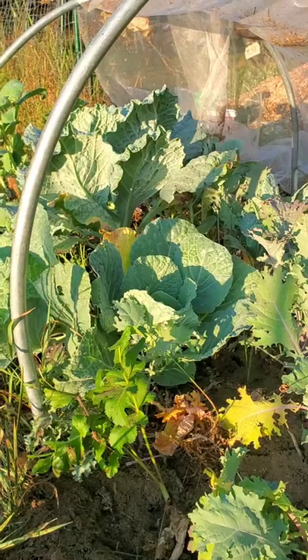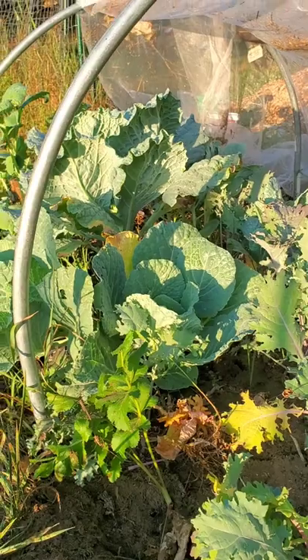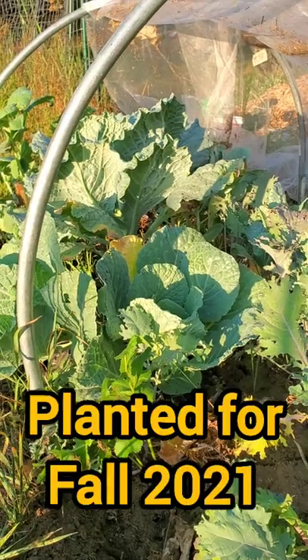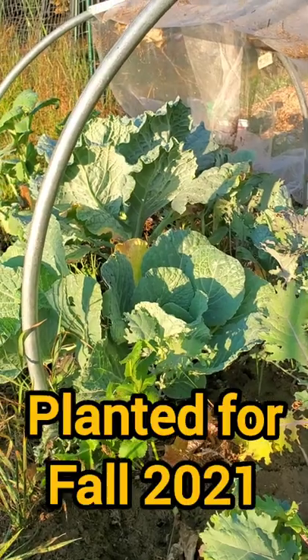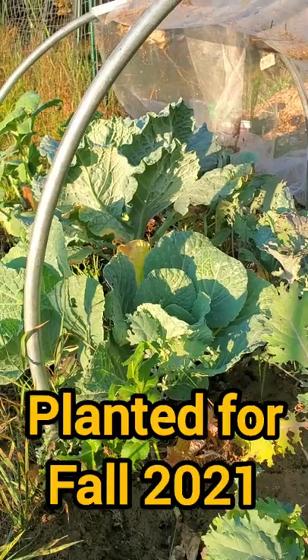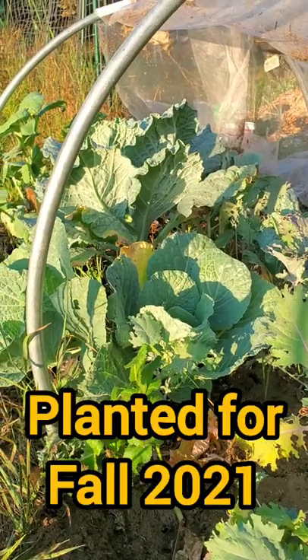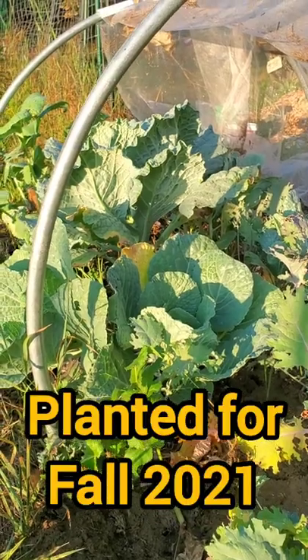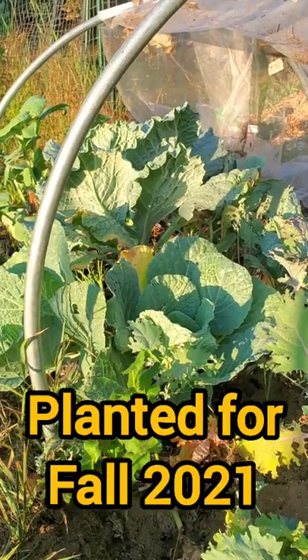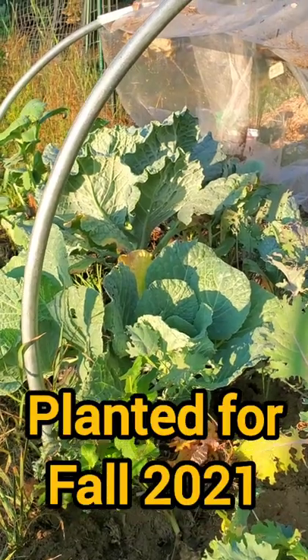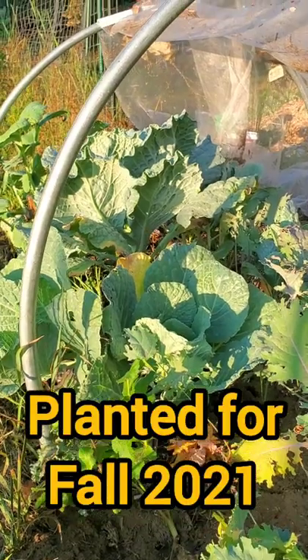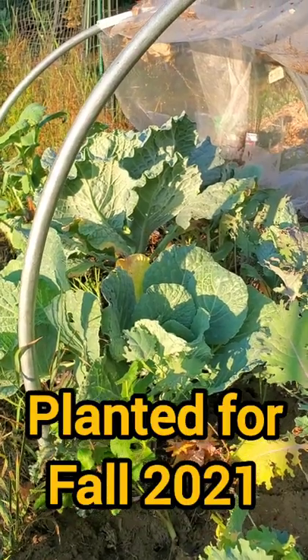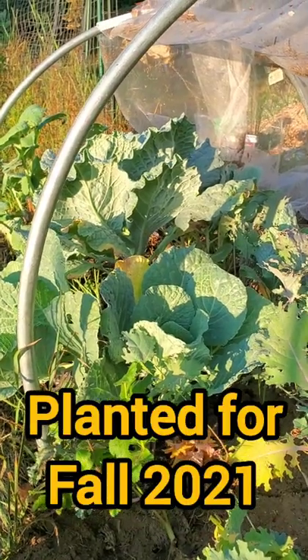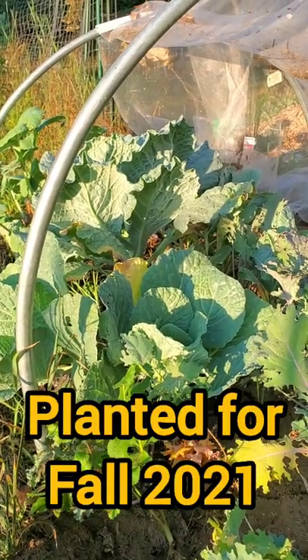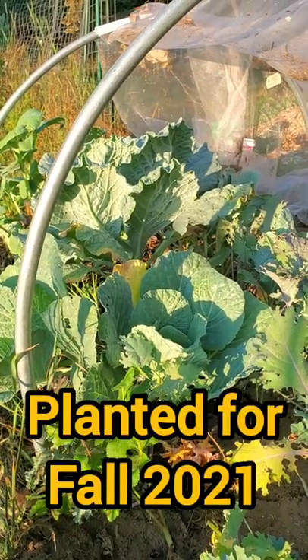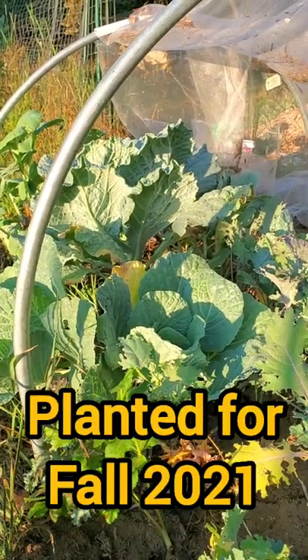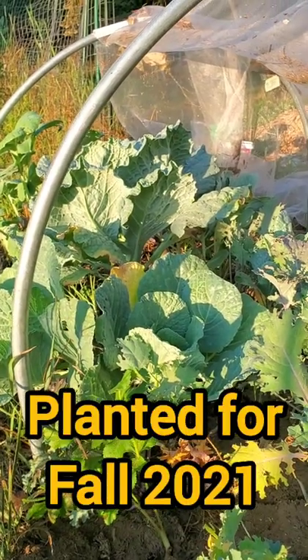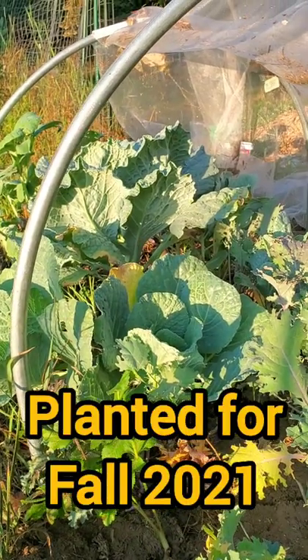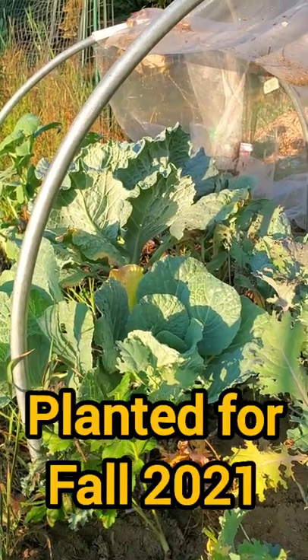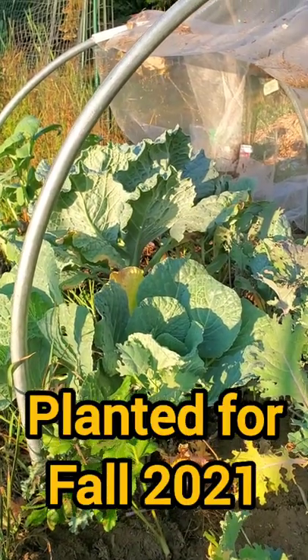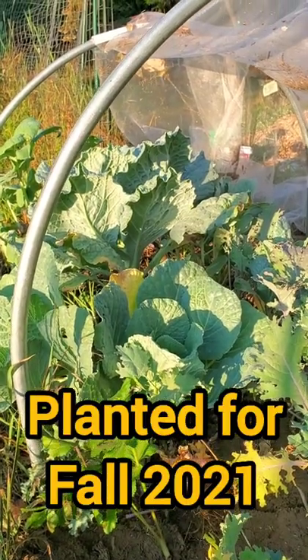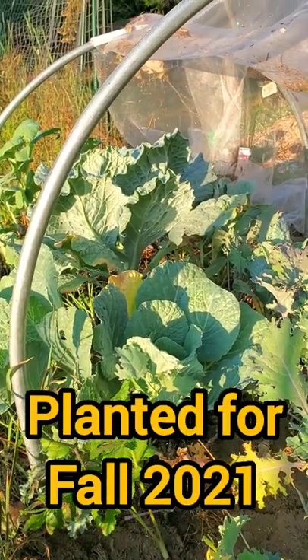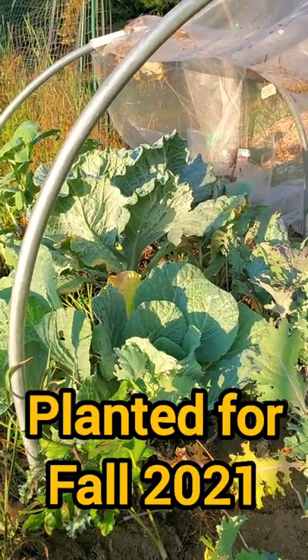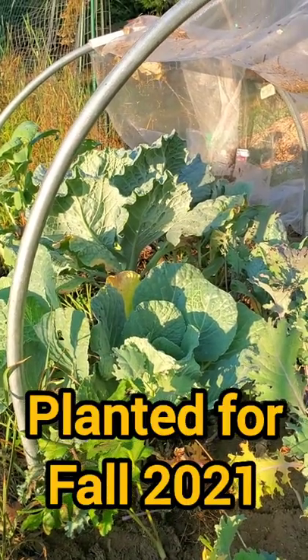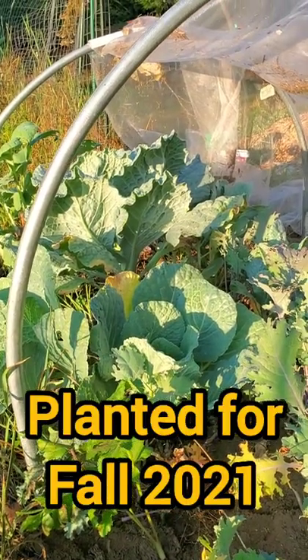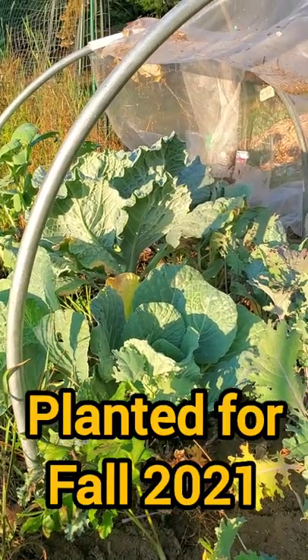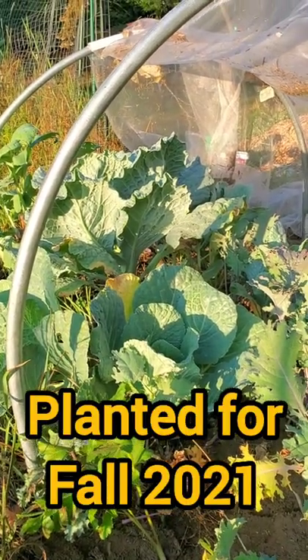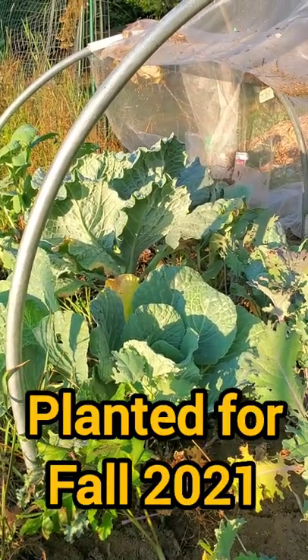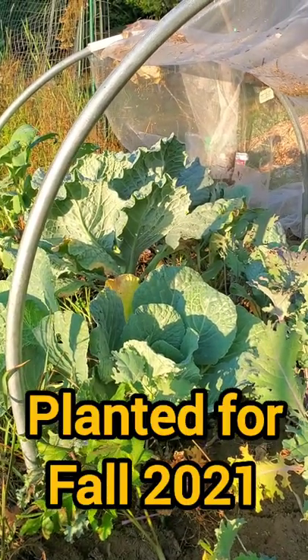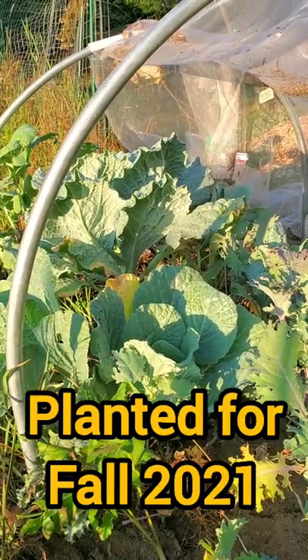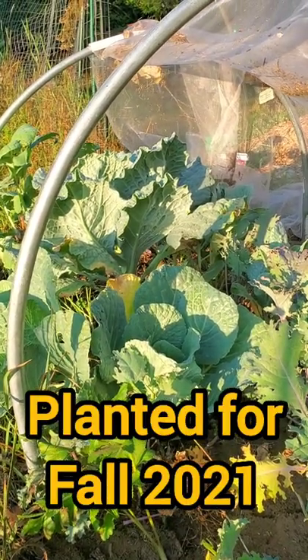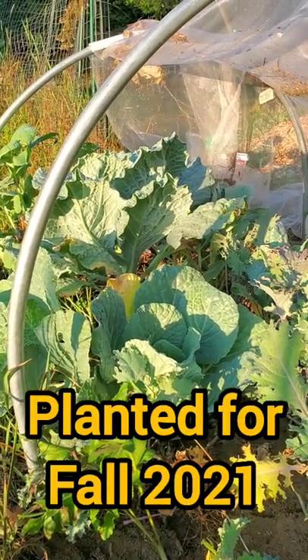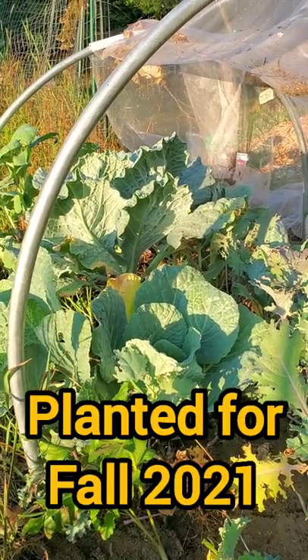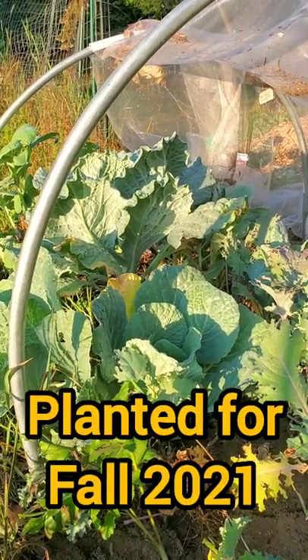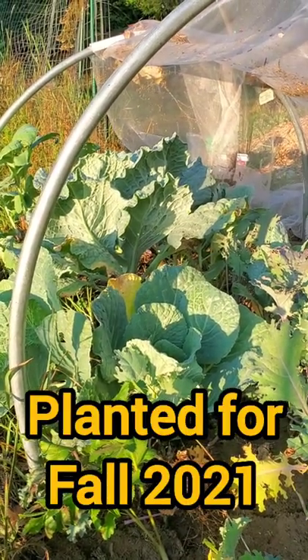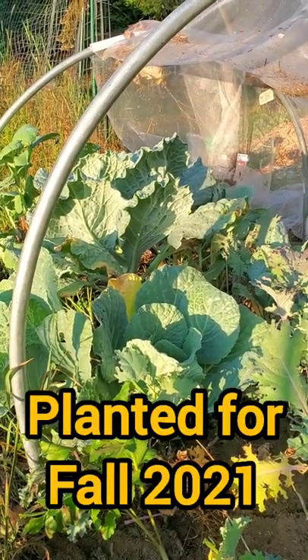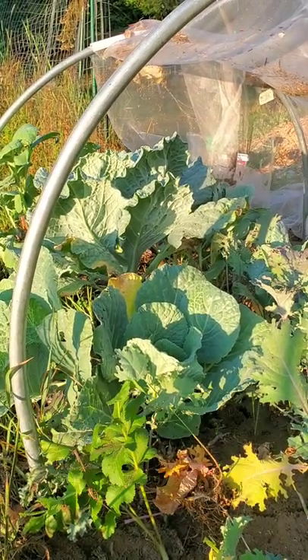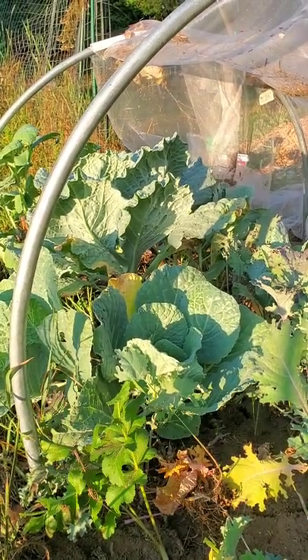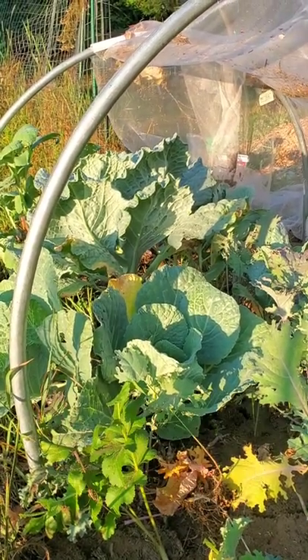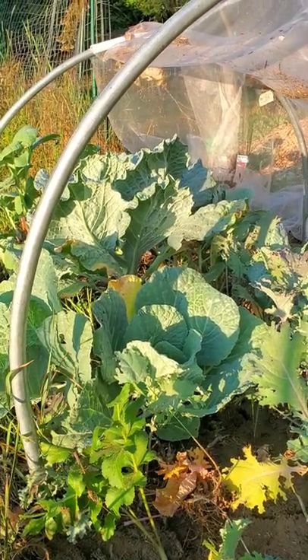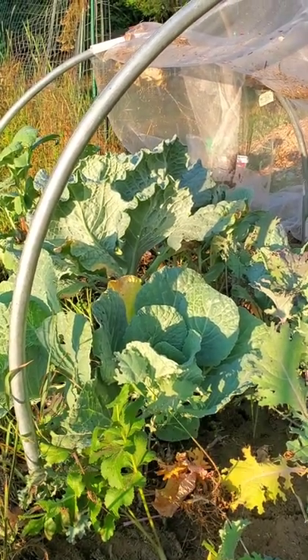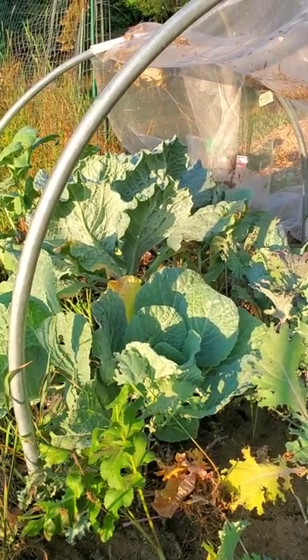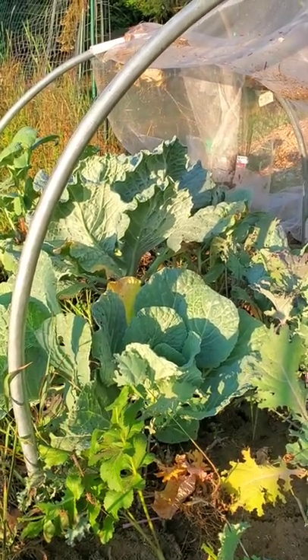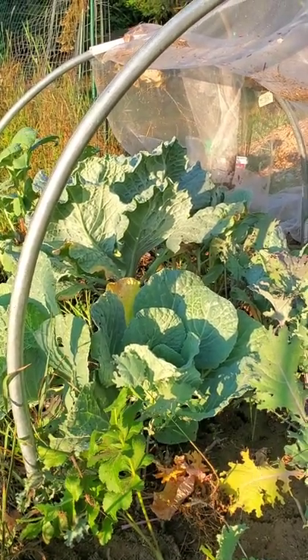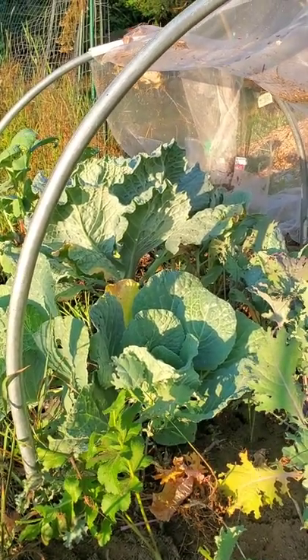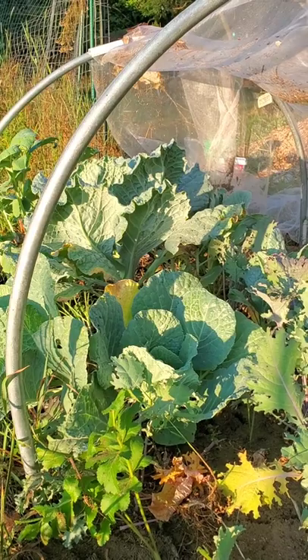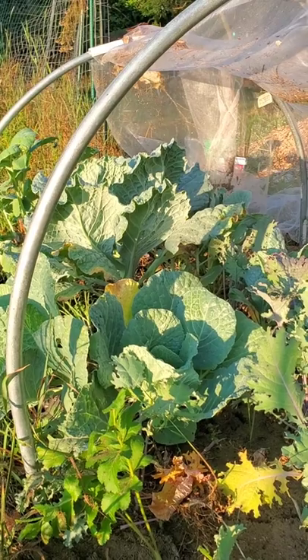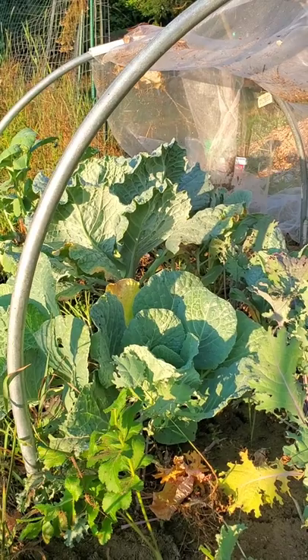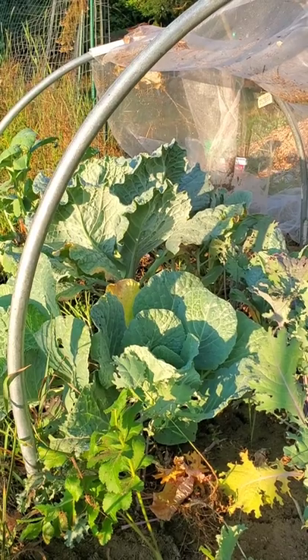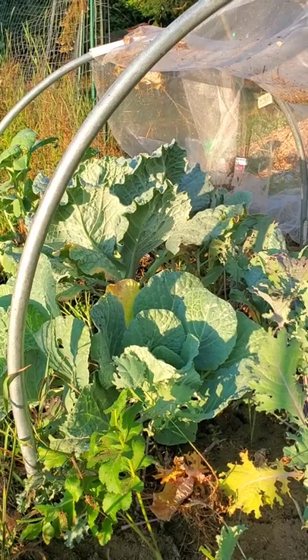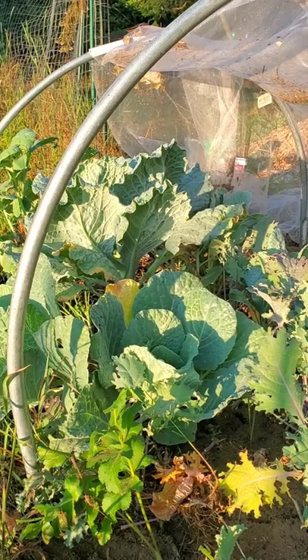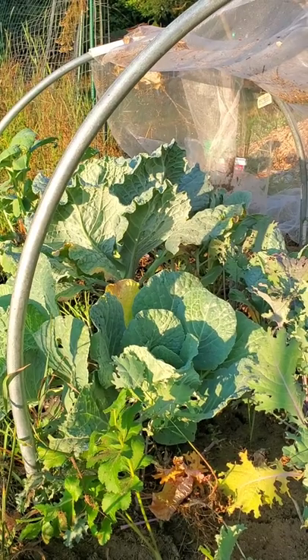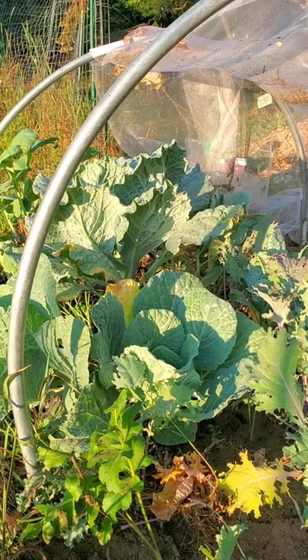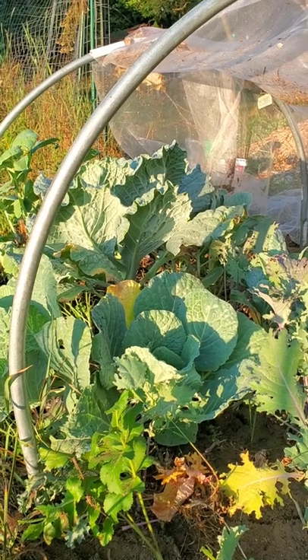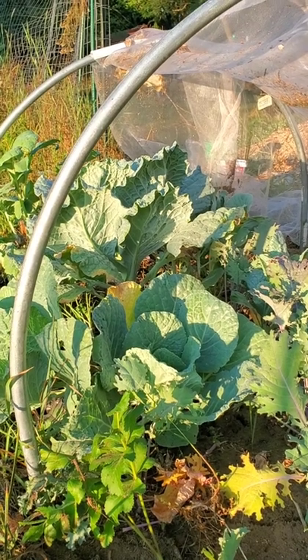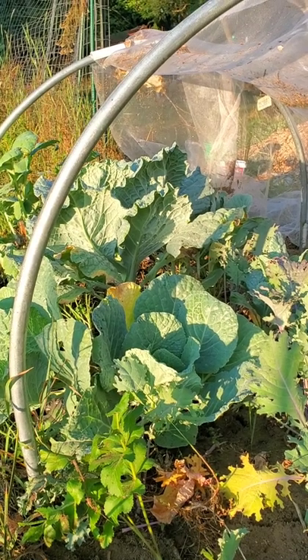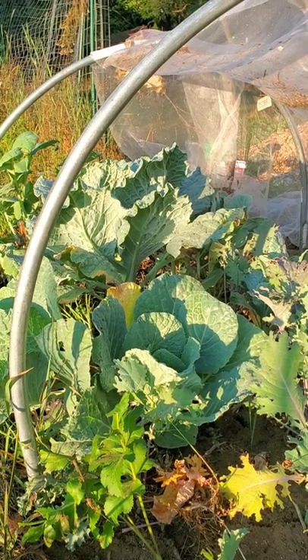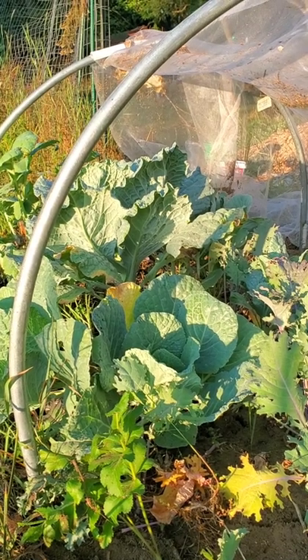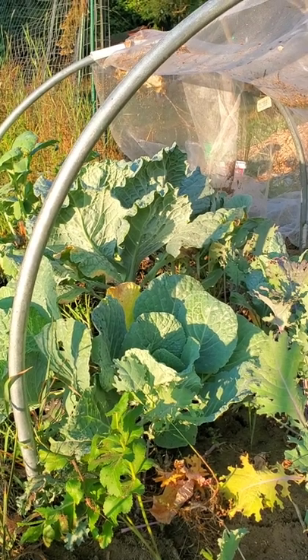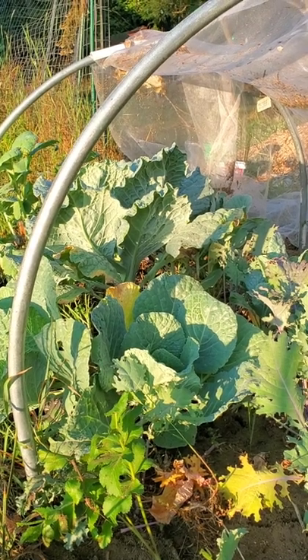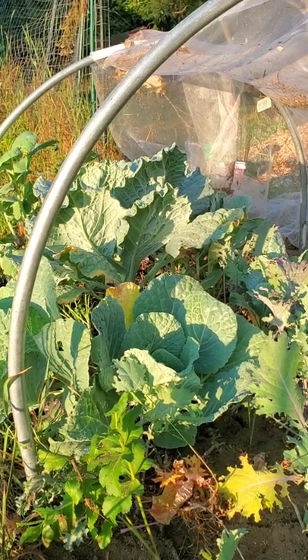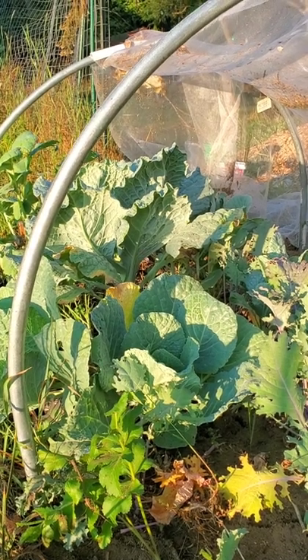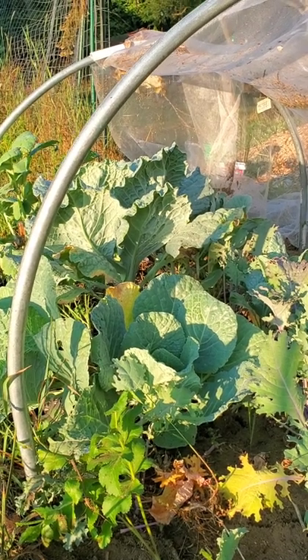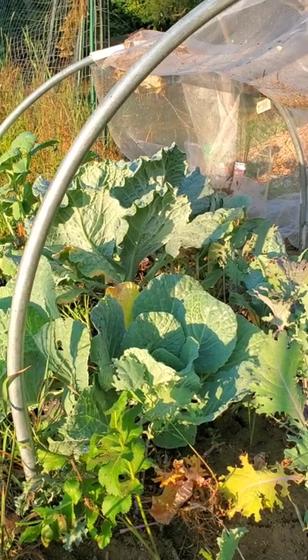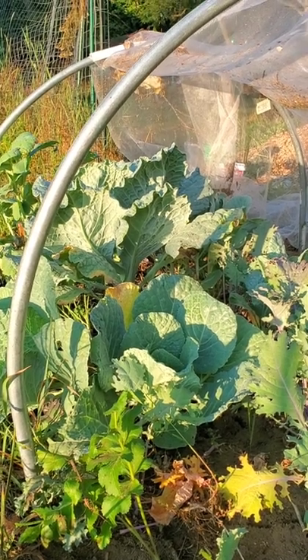Kind of interesting, this cabbage, because I didn't plant any more cabbage. This is from last fall and we didn't have it in early enough to head.